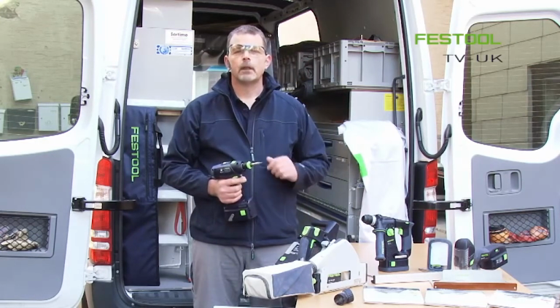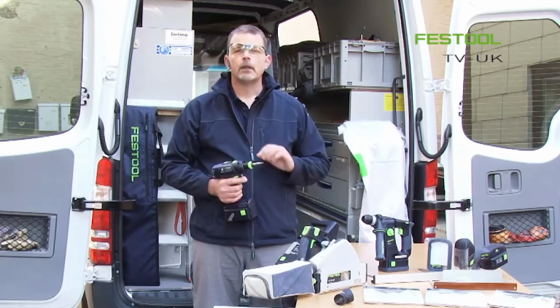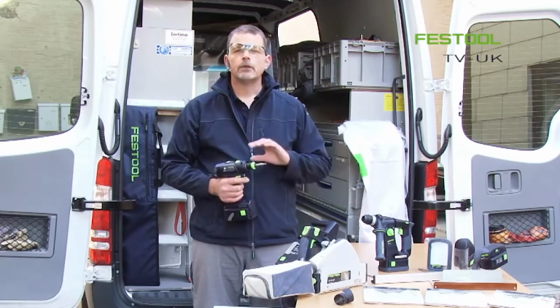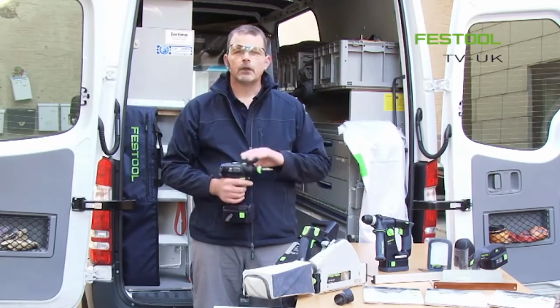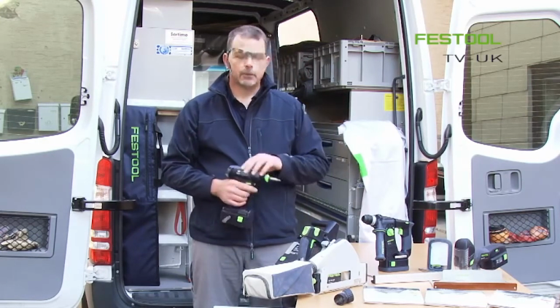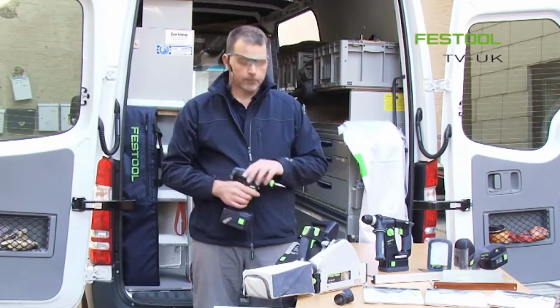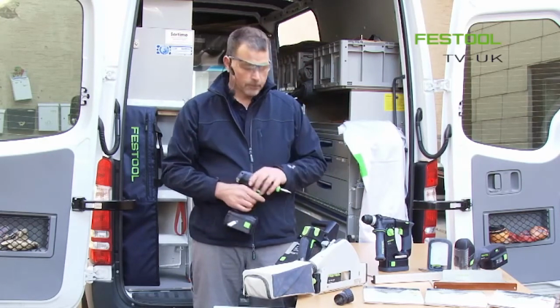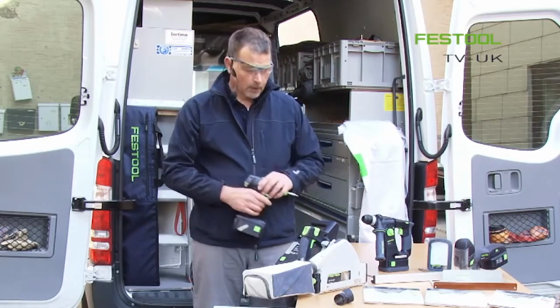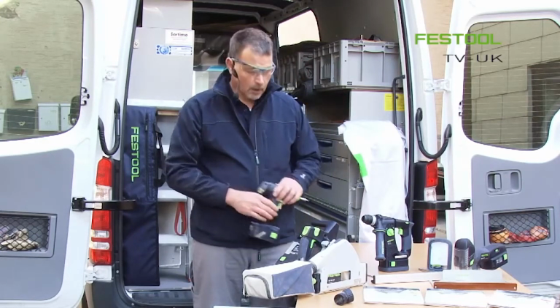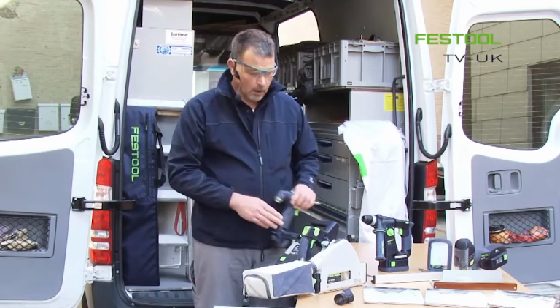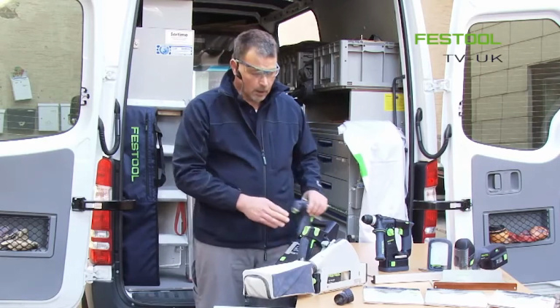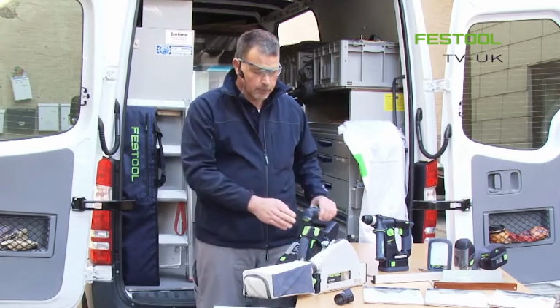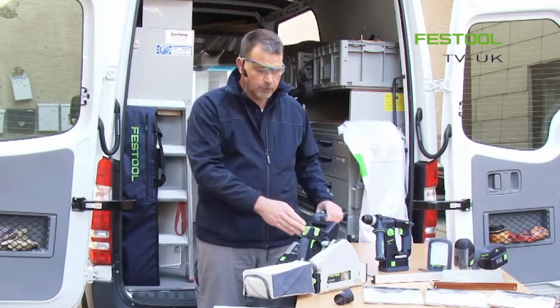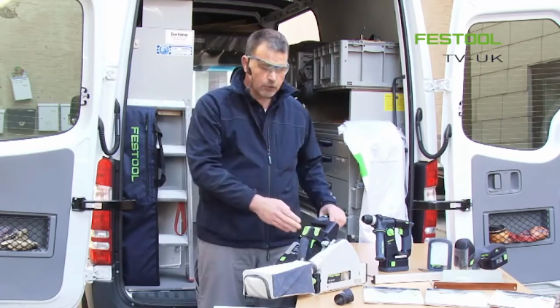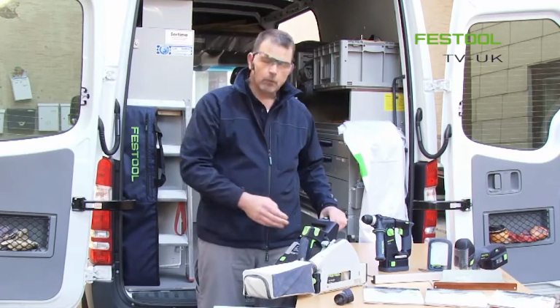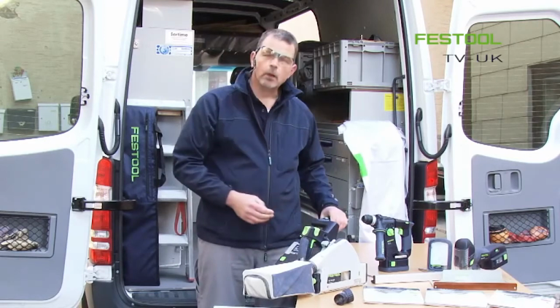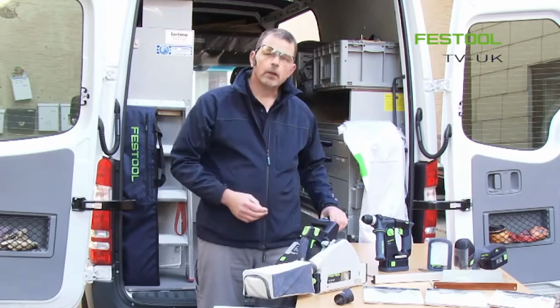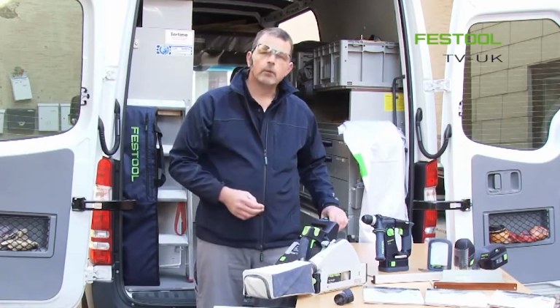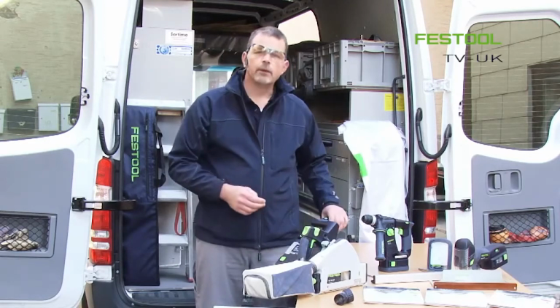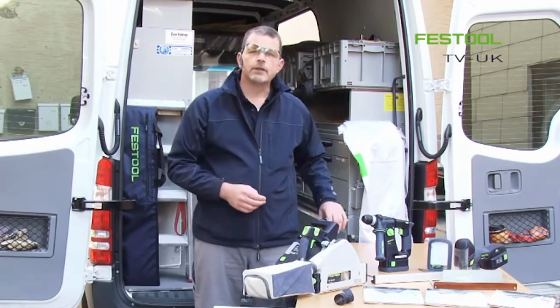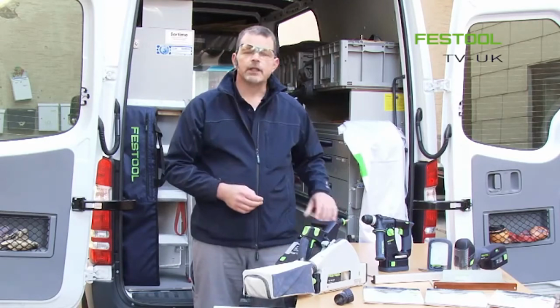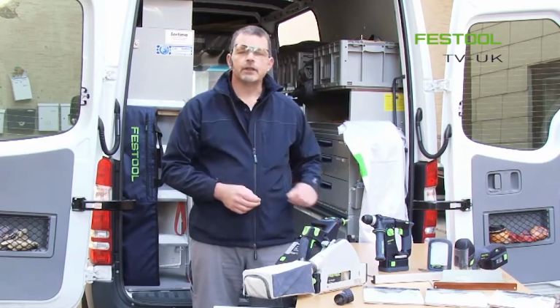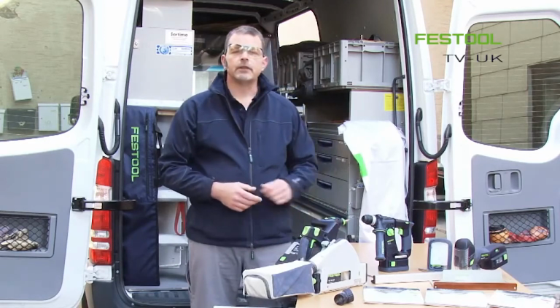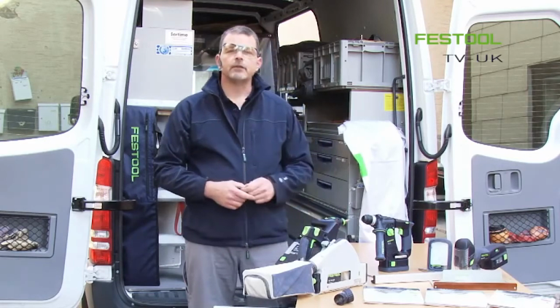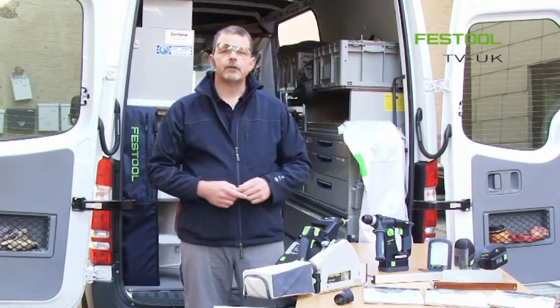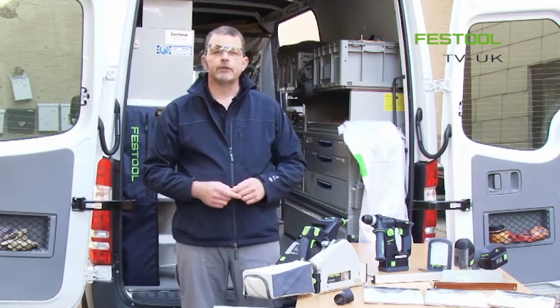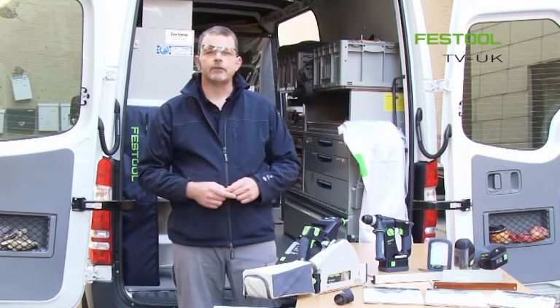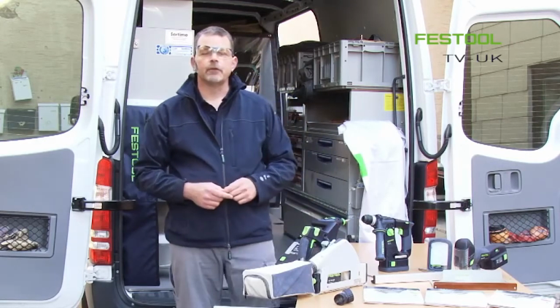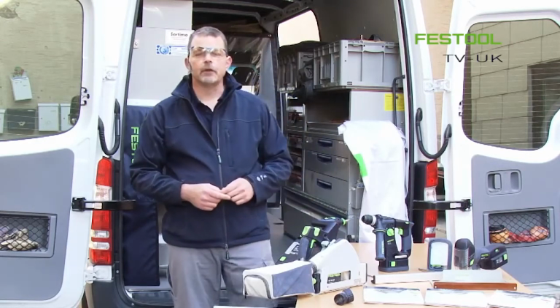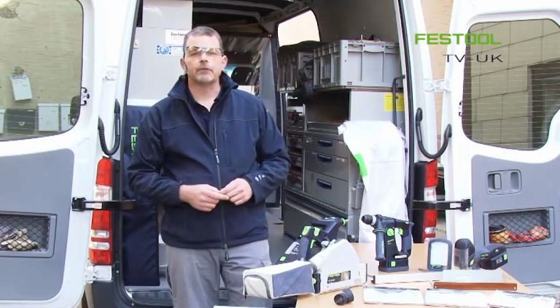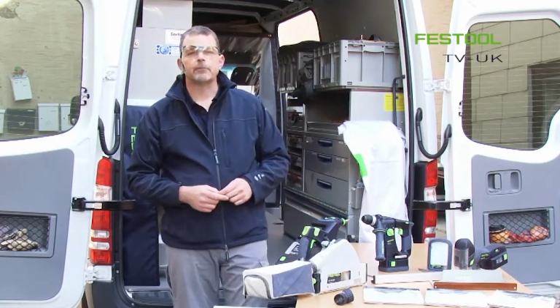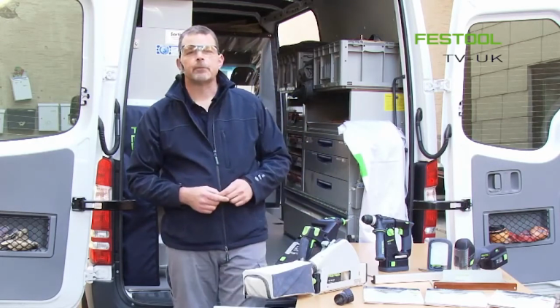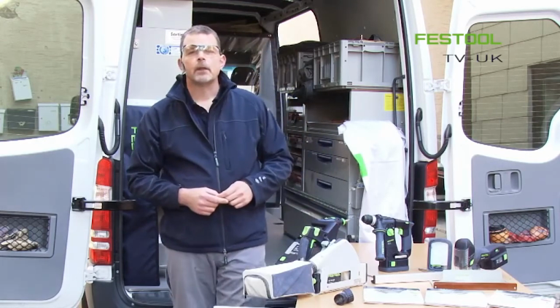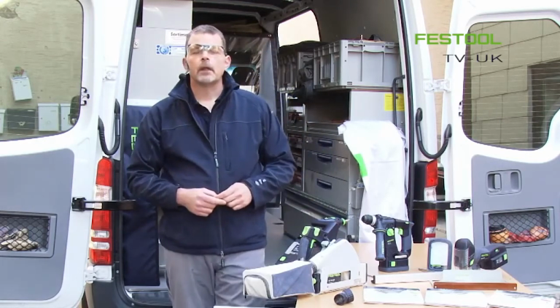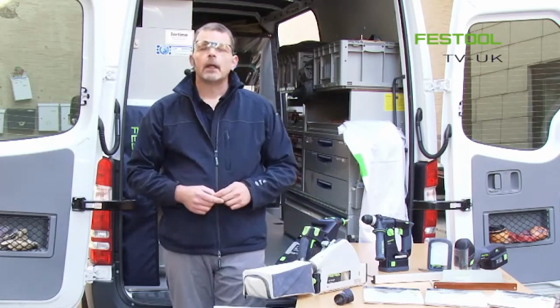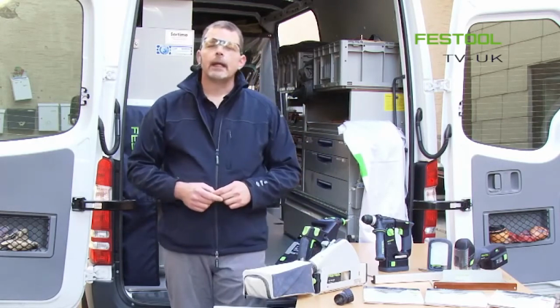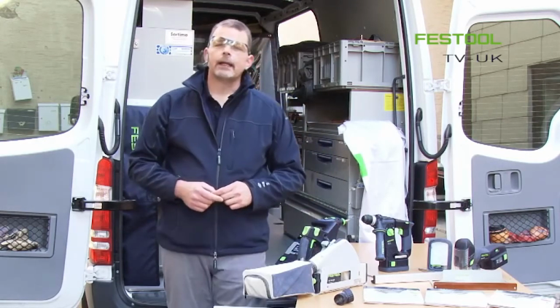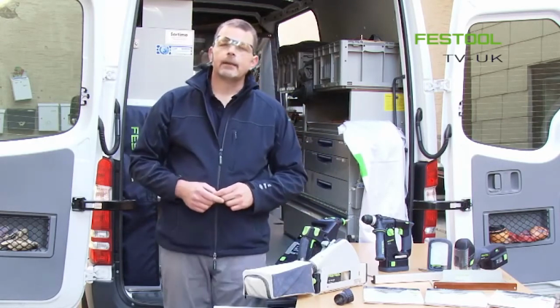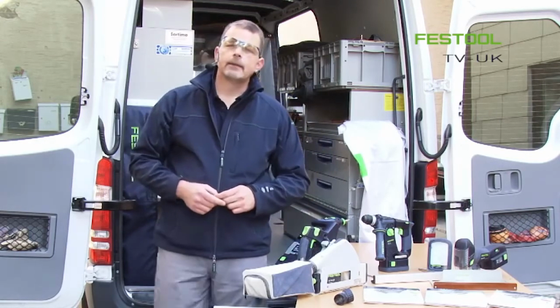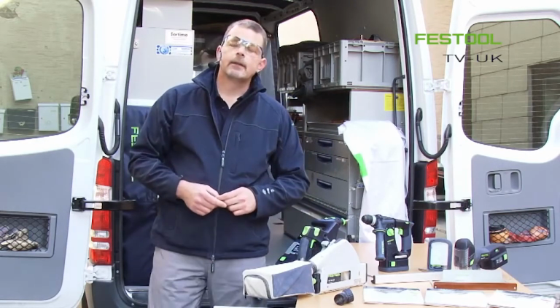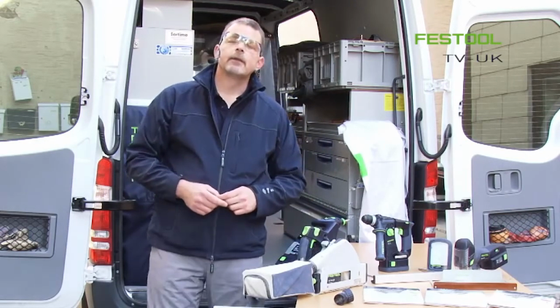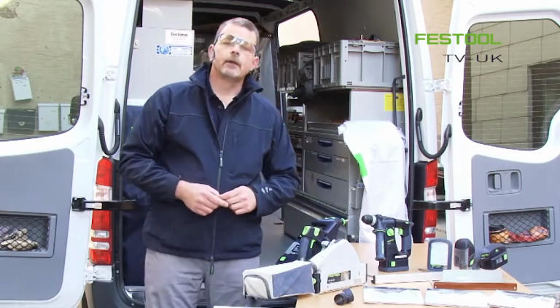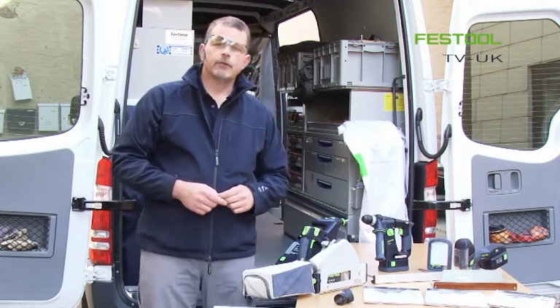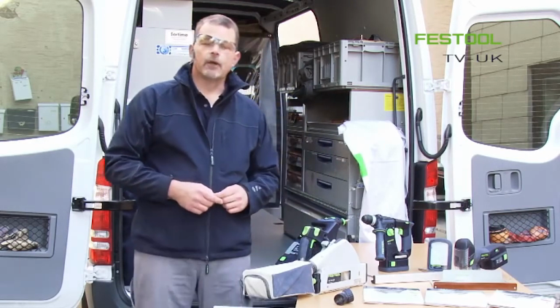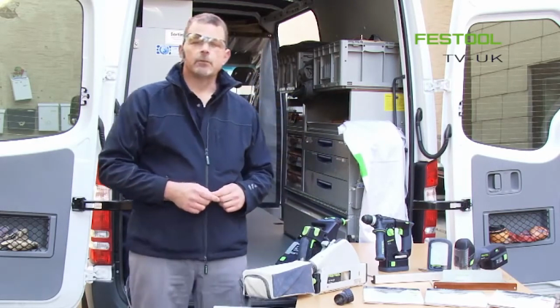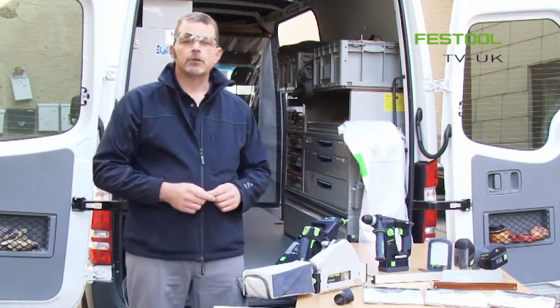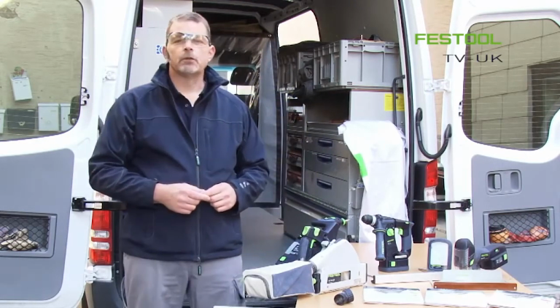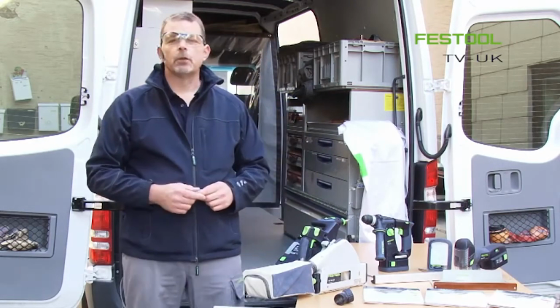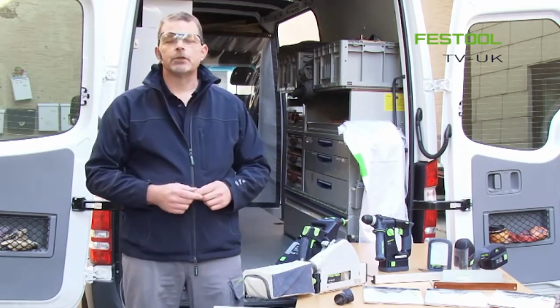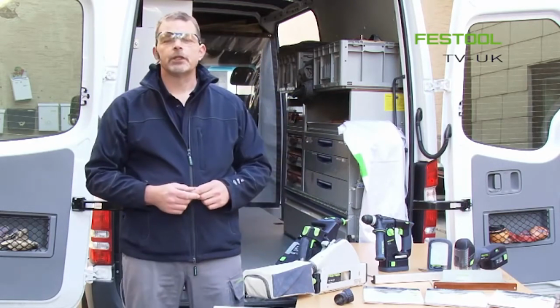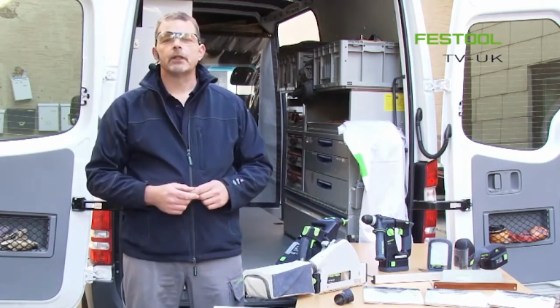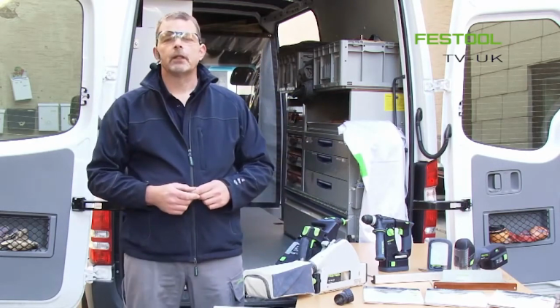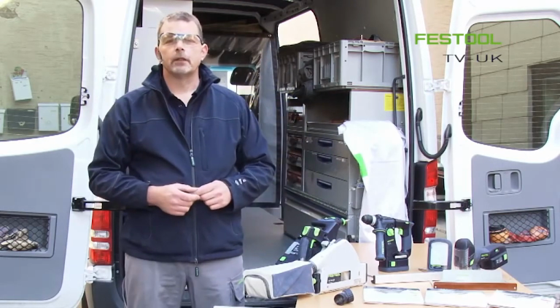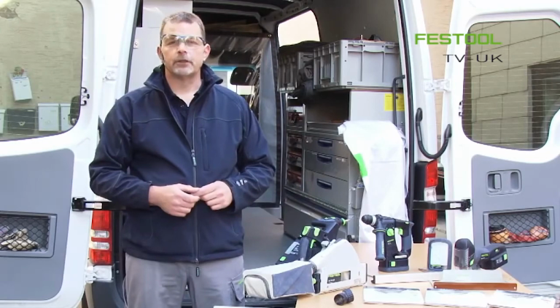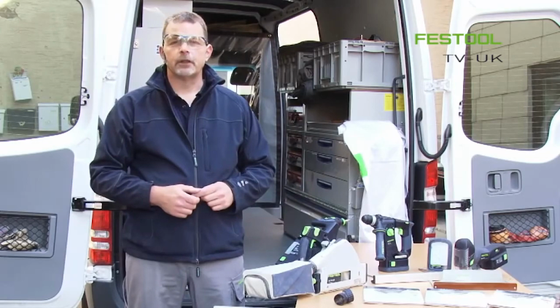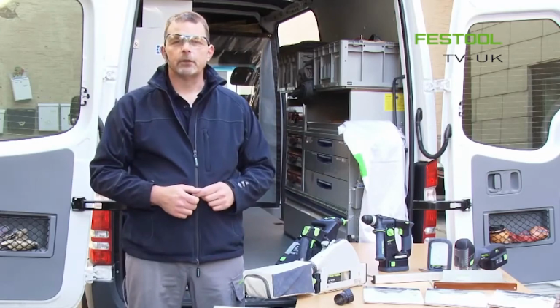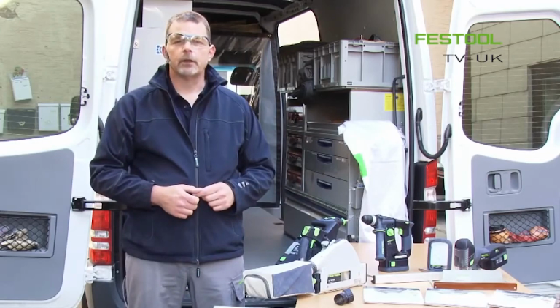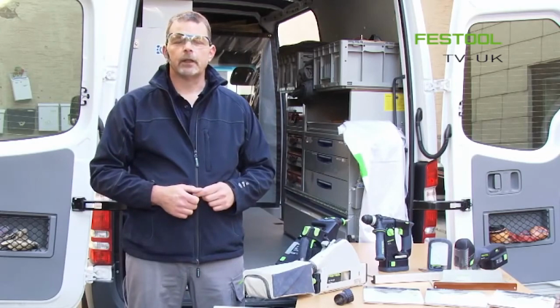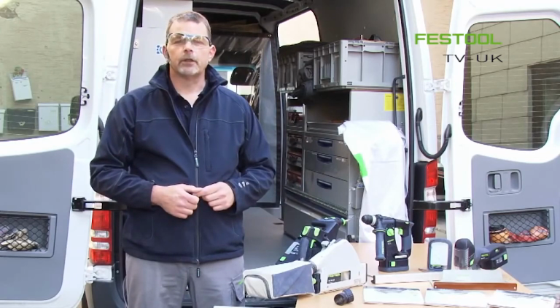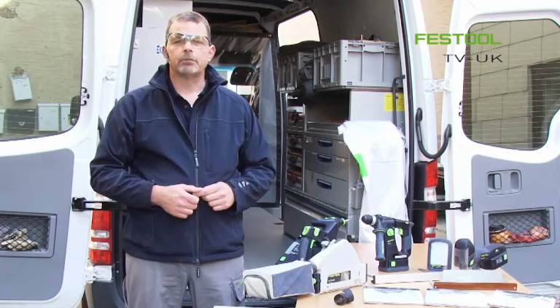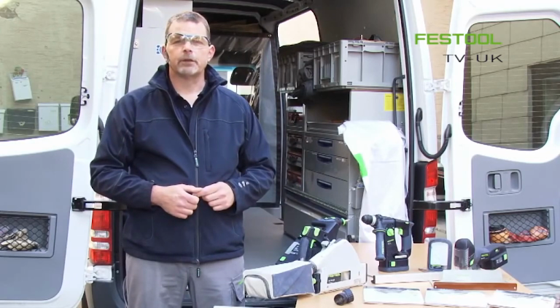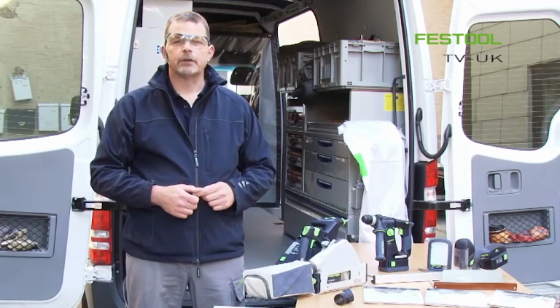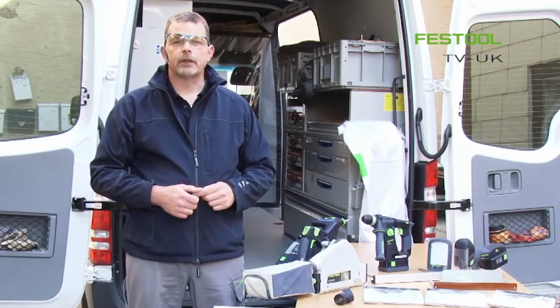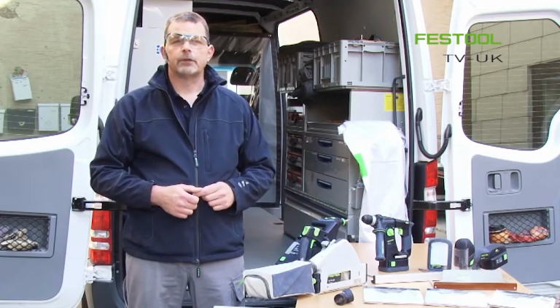I hope you enjoy working with the TSC 55. Thank you very much for watching and I'll see you on the next presentation.